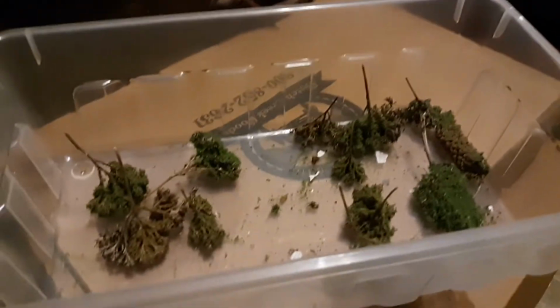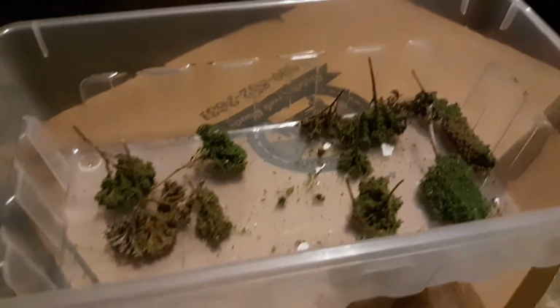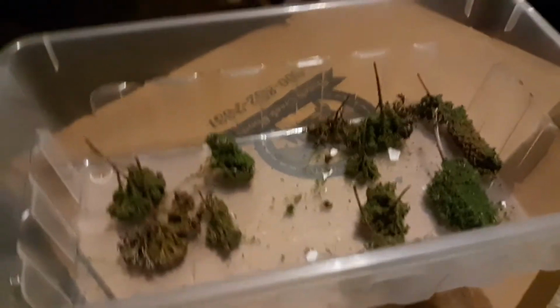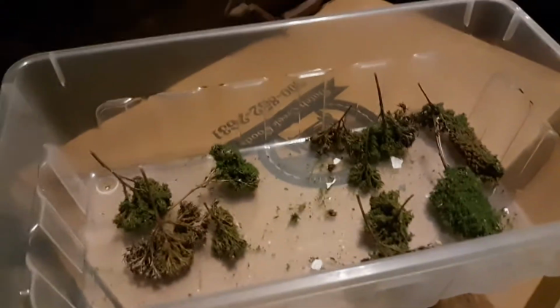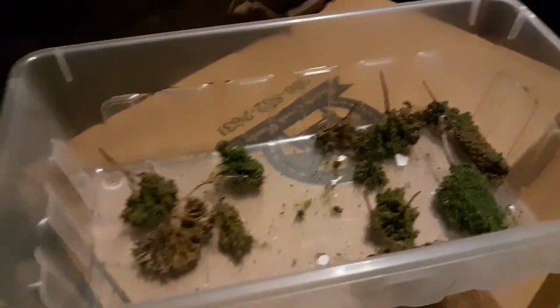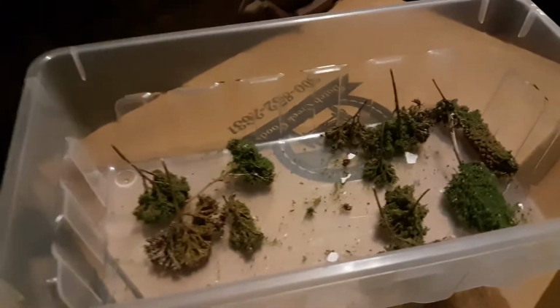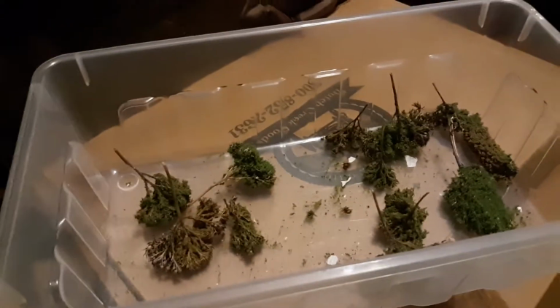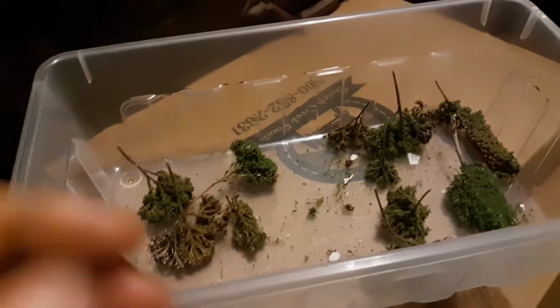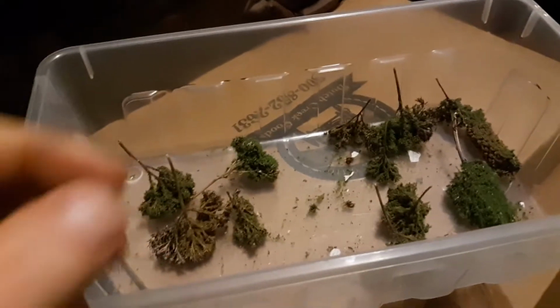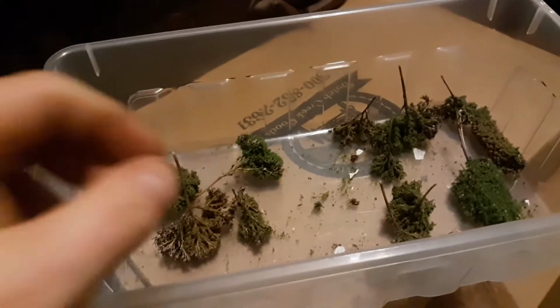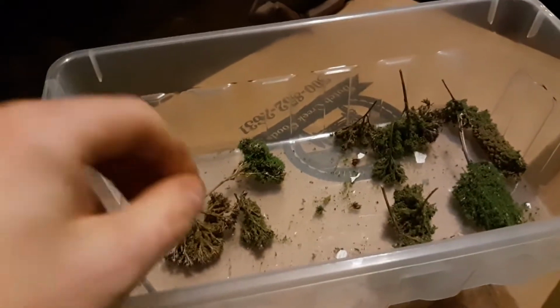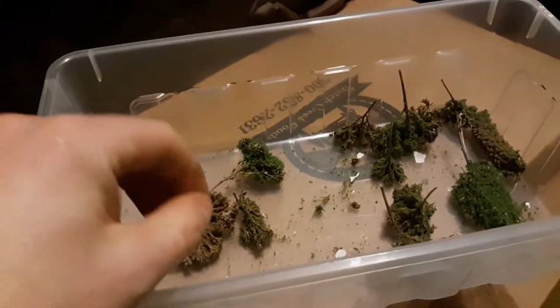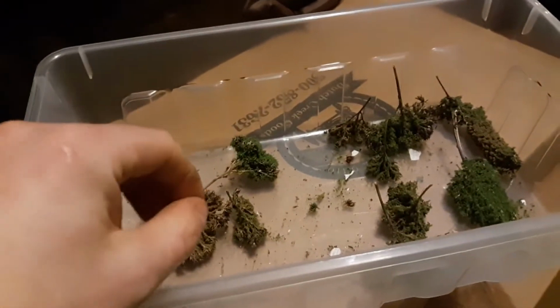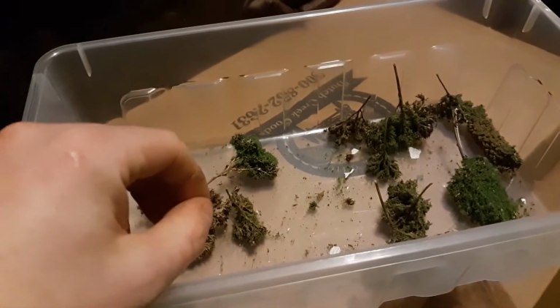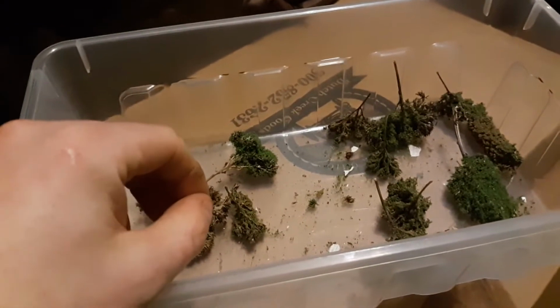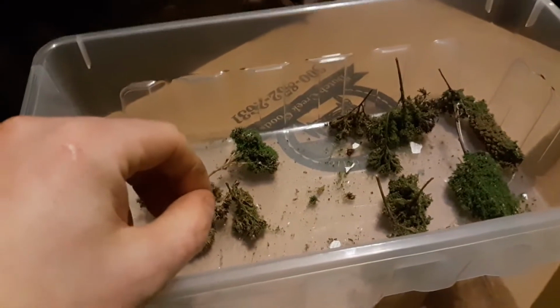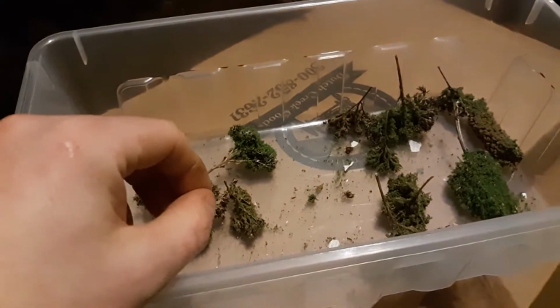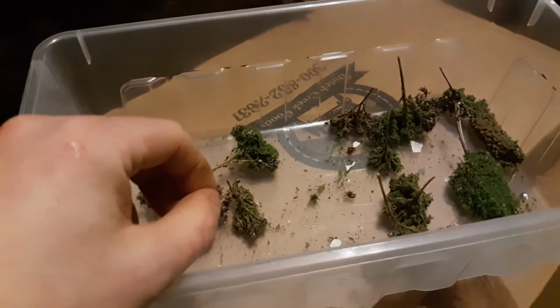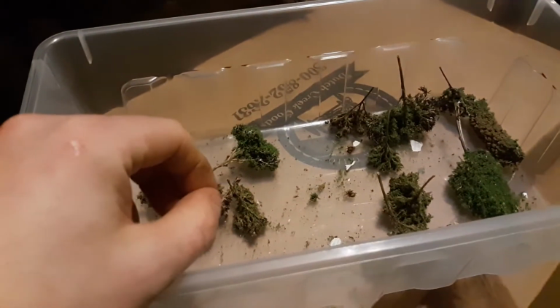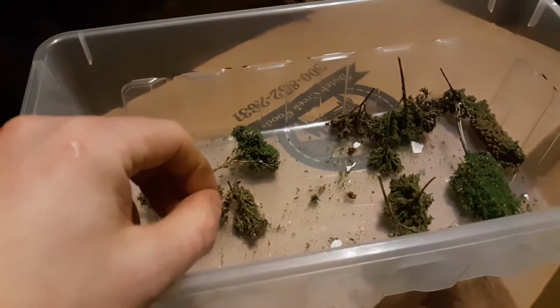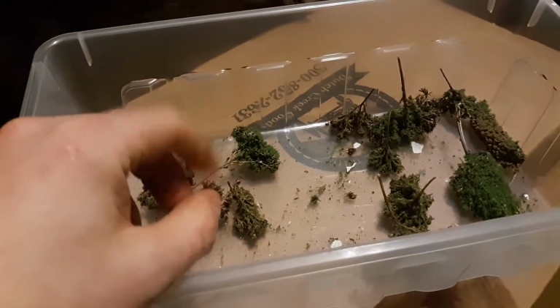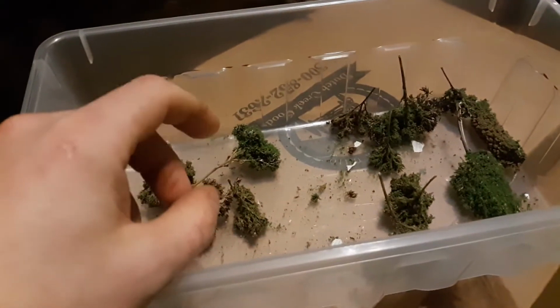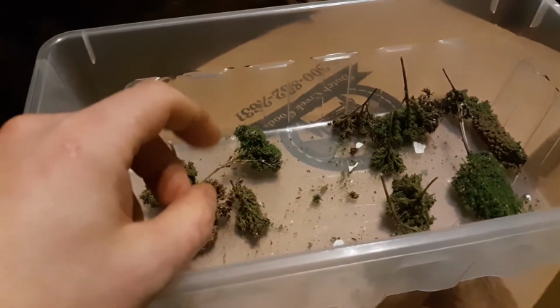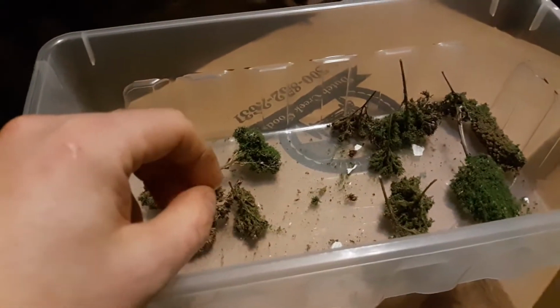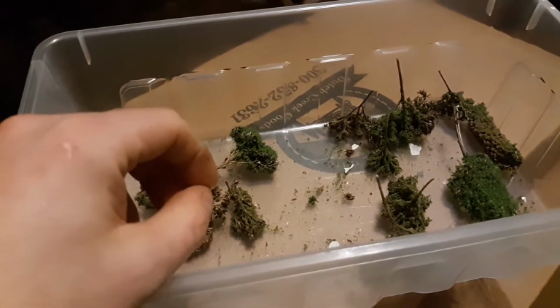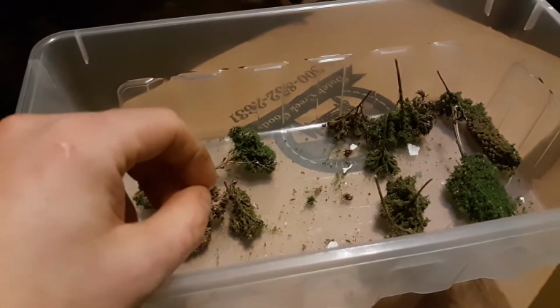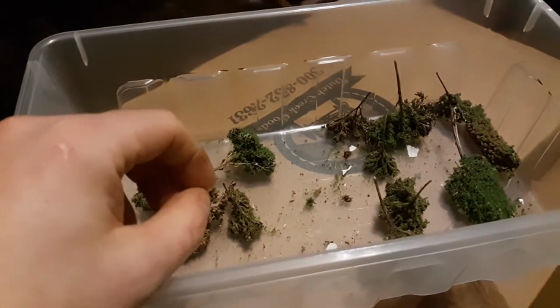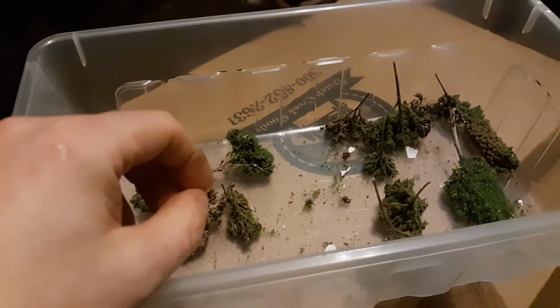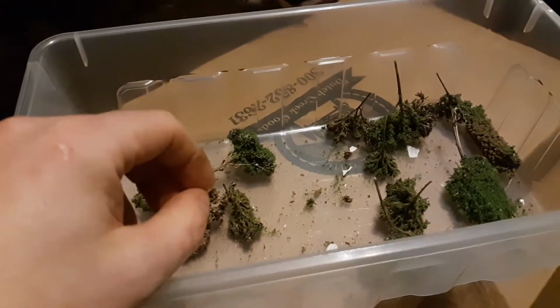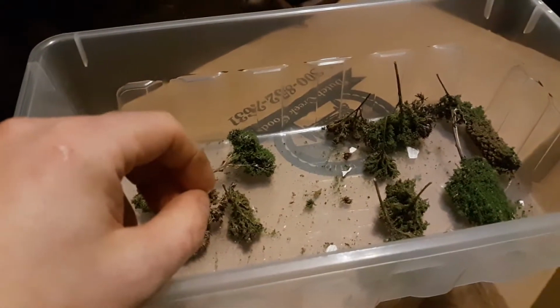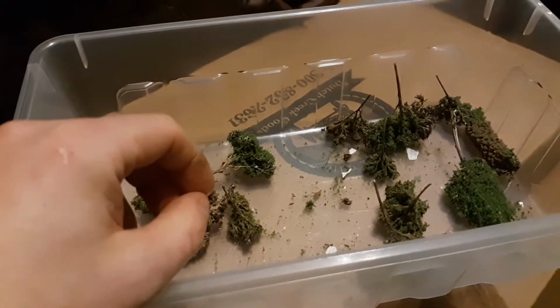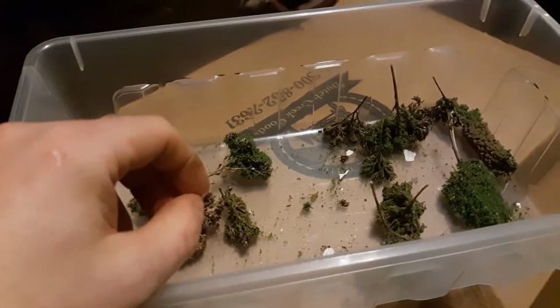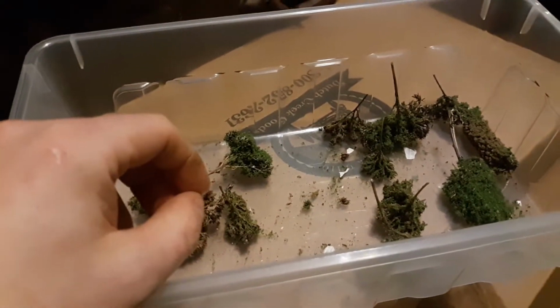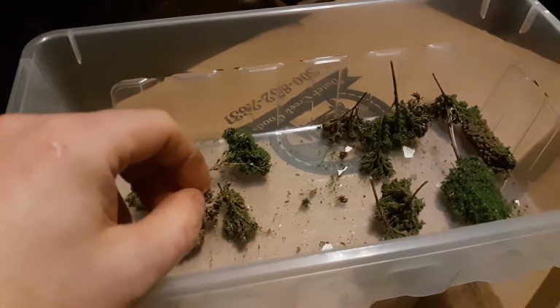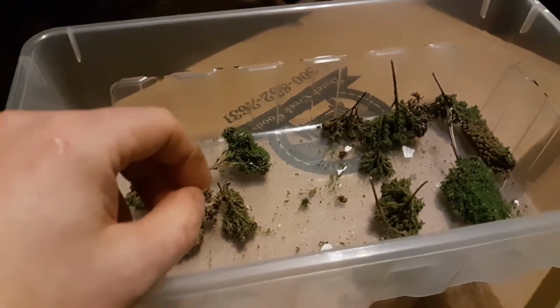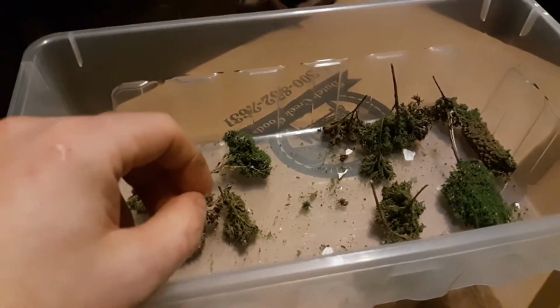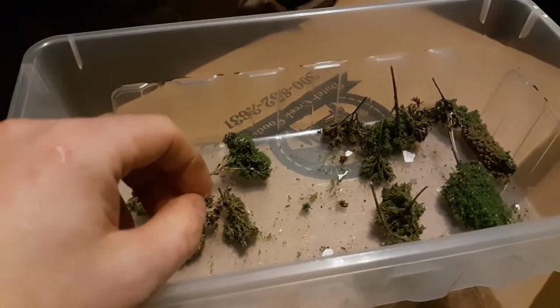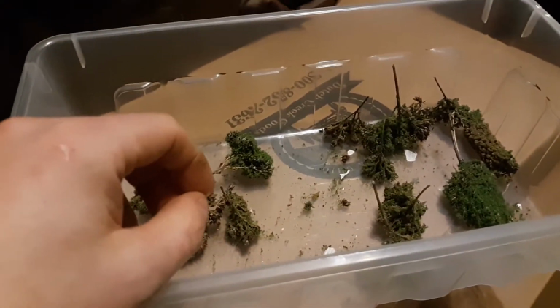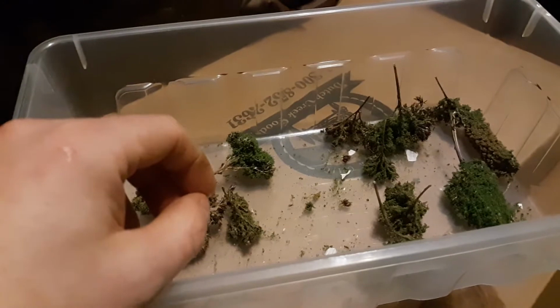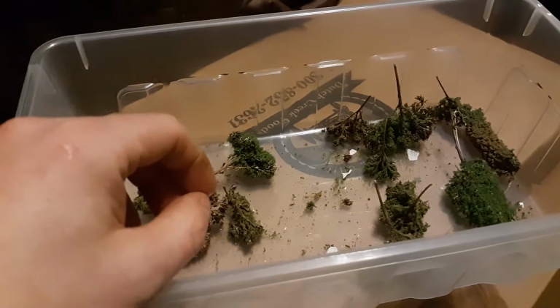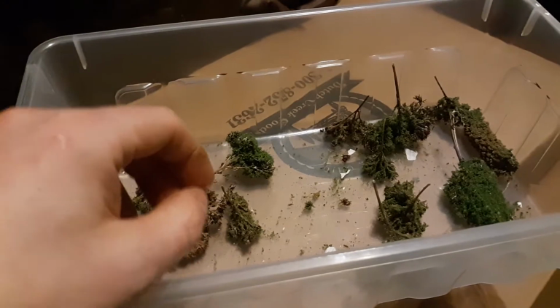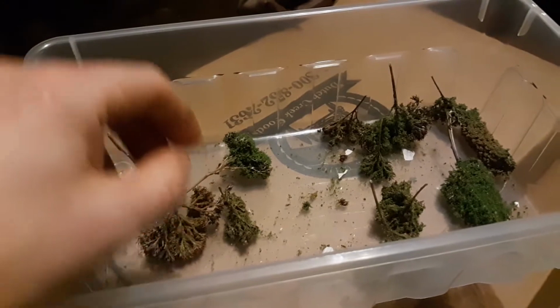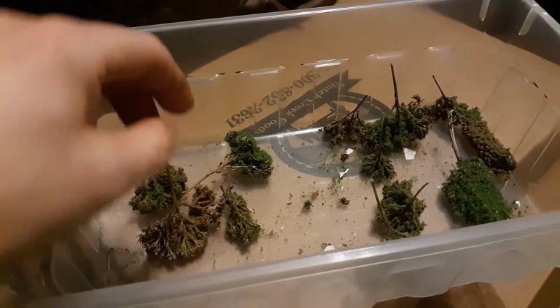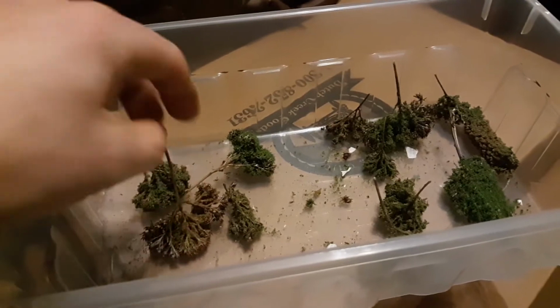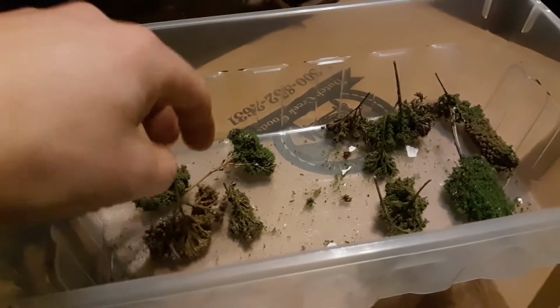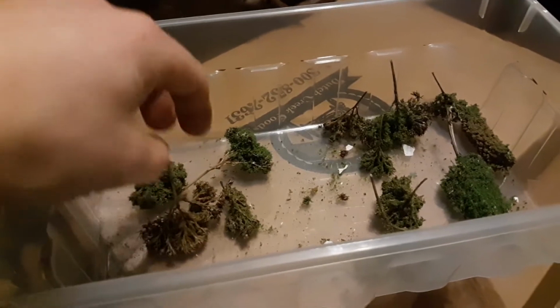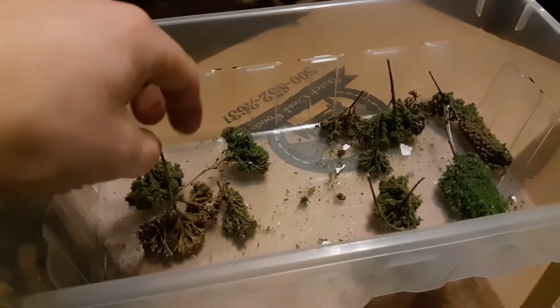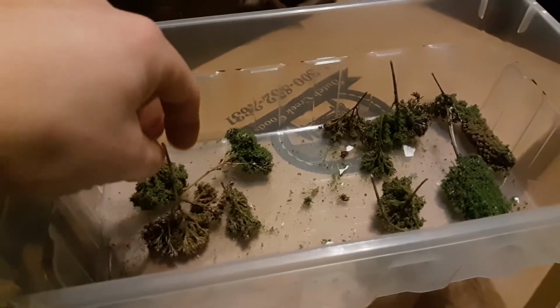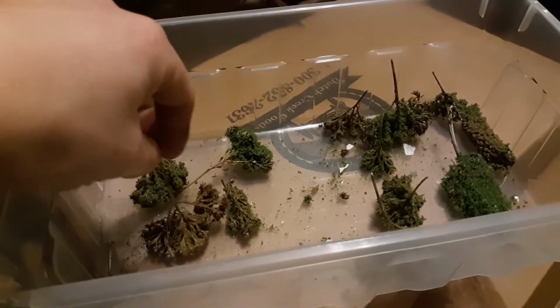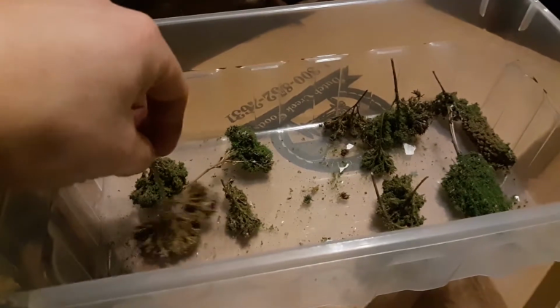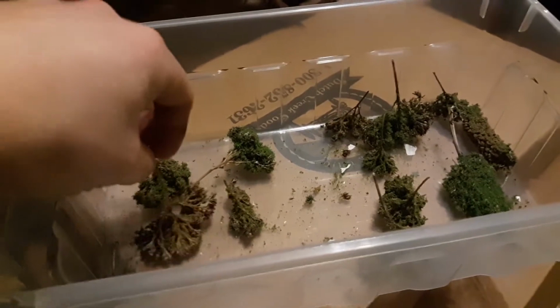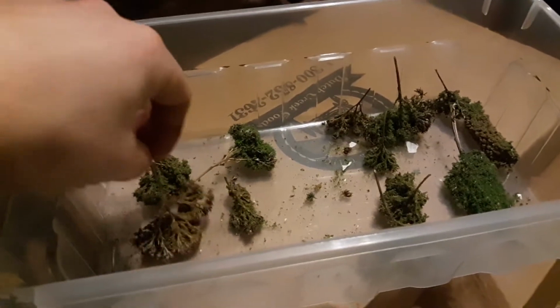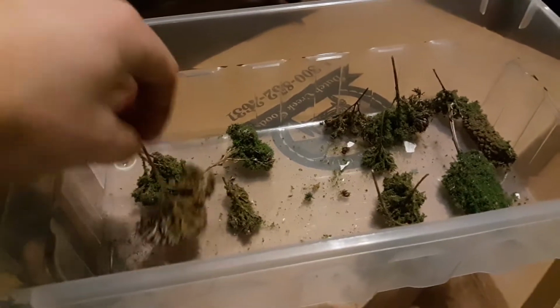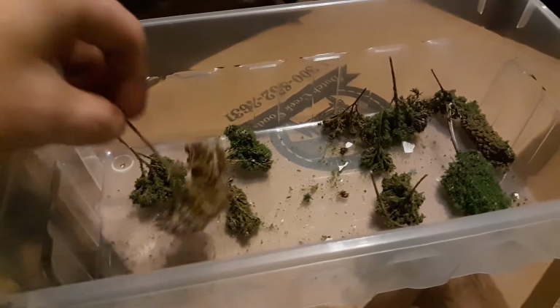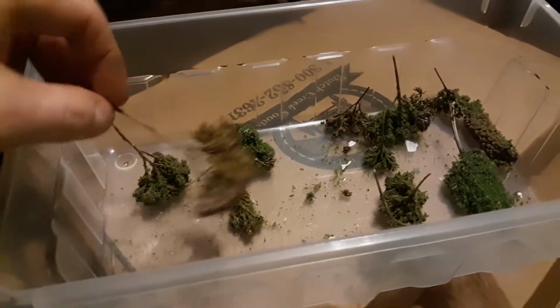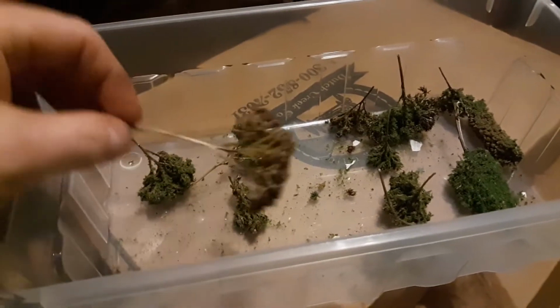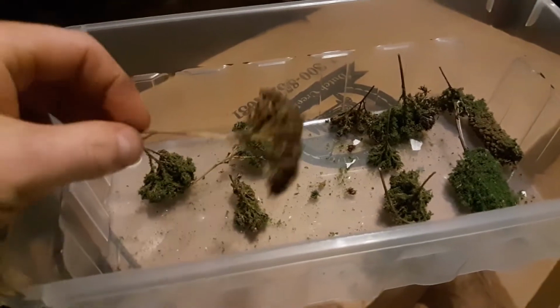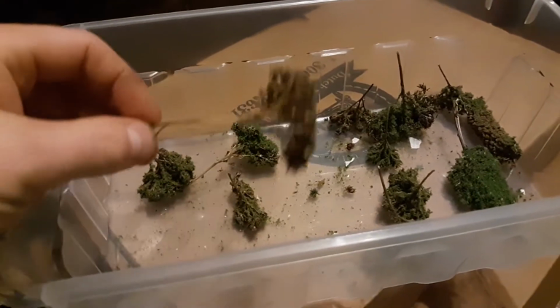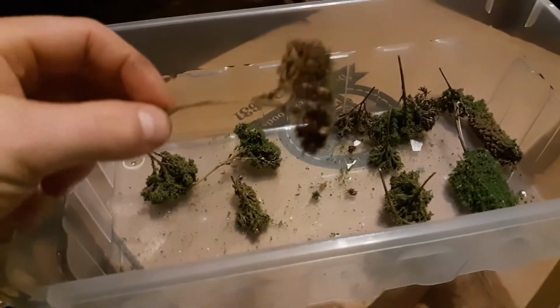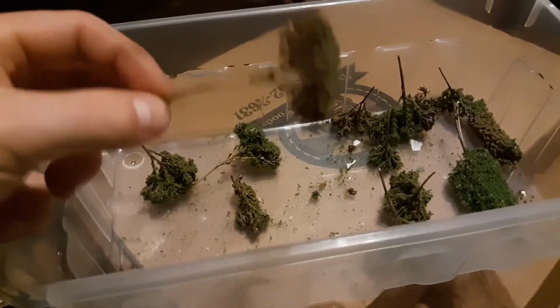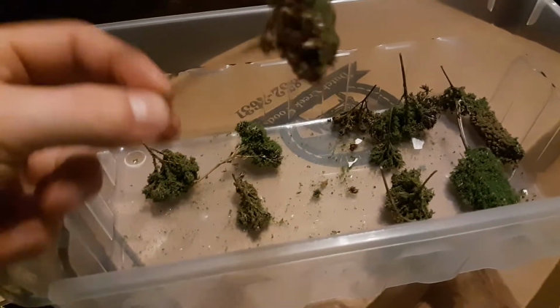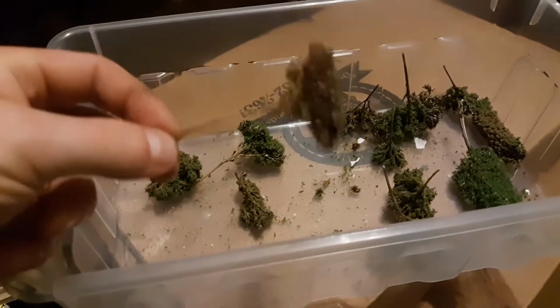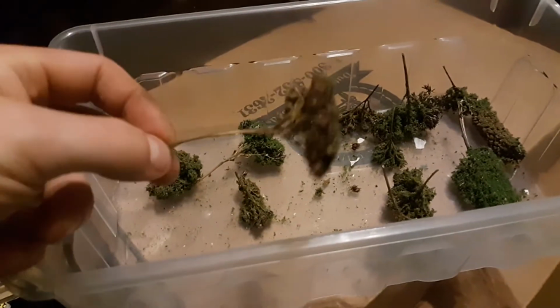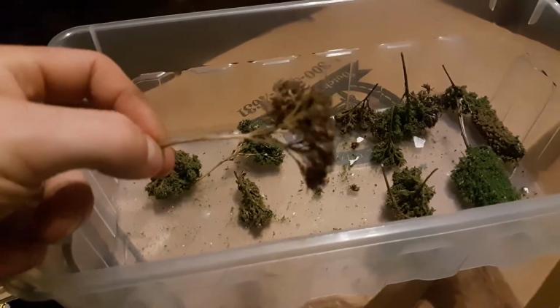Hey, what is up you guys? Cocosing Valley, Monterrearwood speaking. I wanted to show you guys some projects I've been working on for a customer.